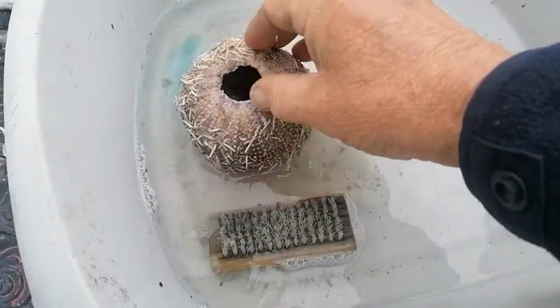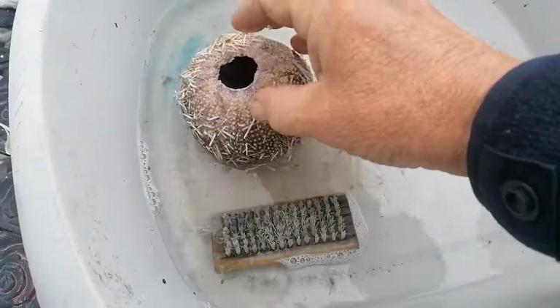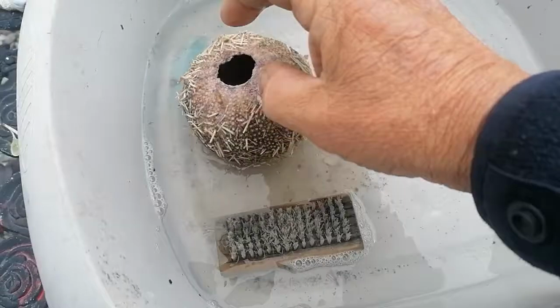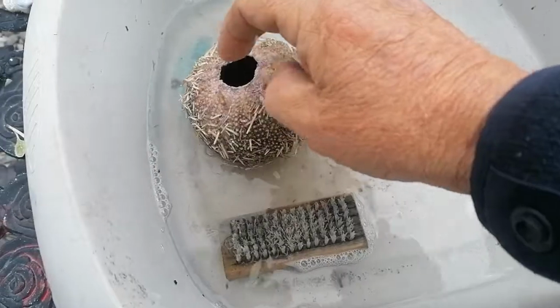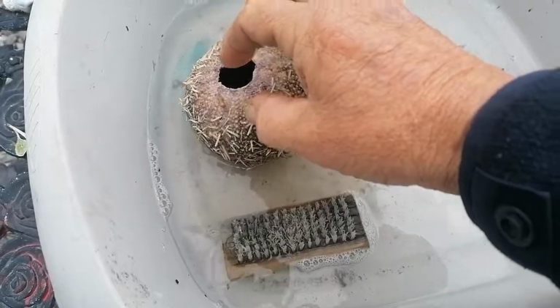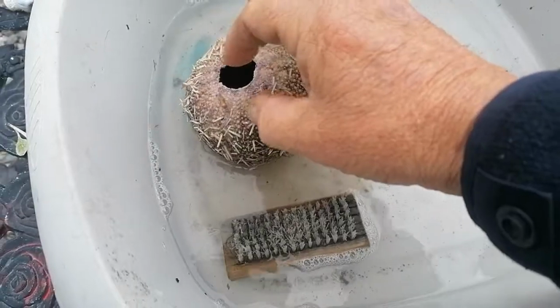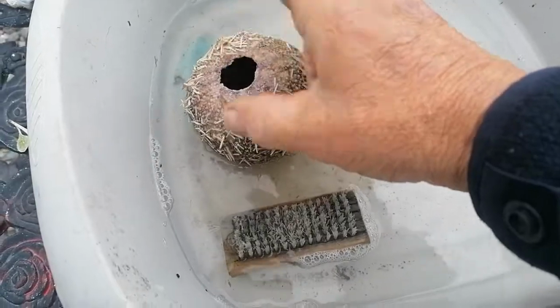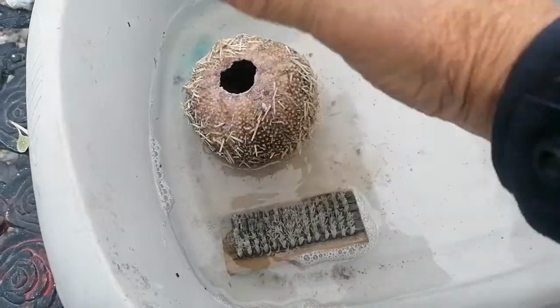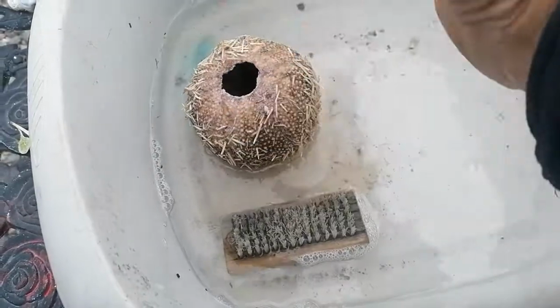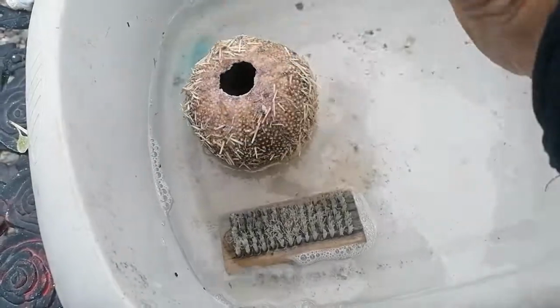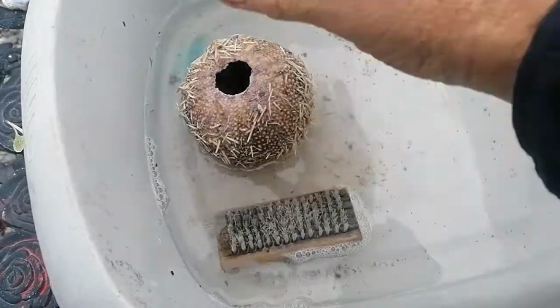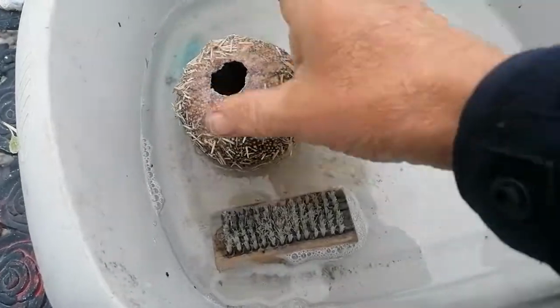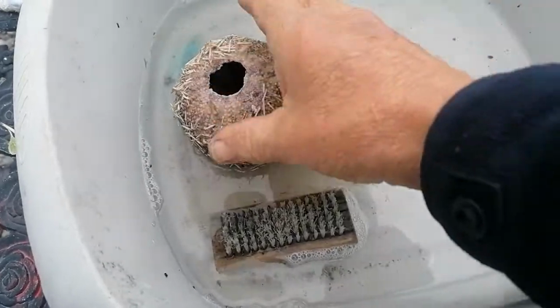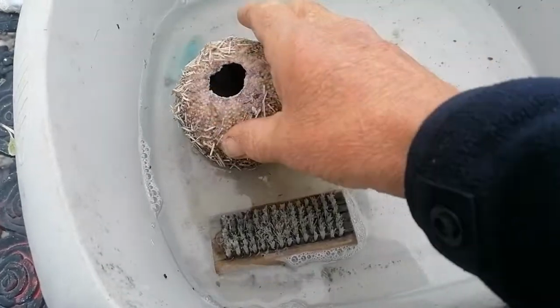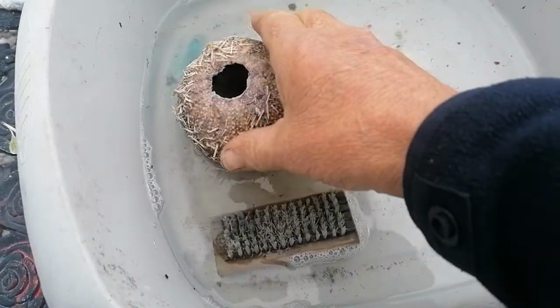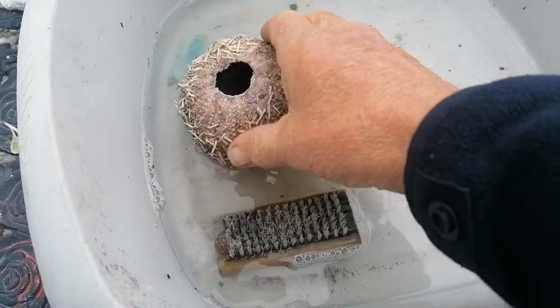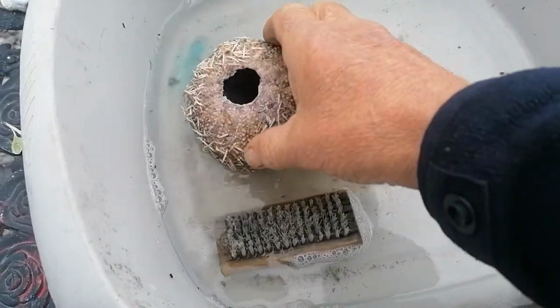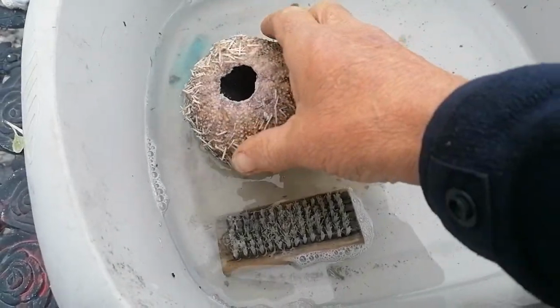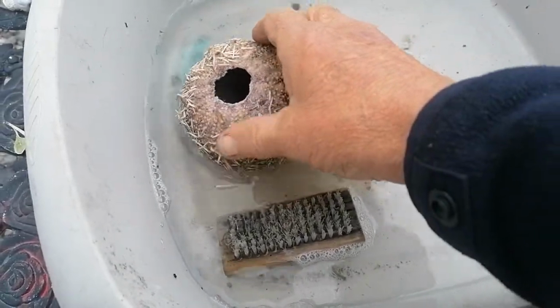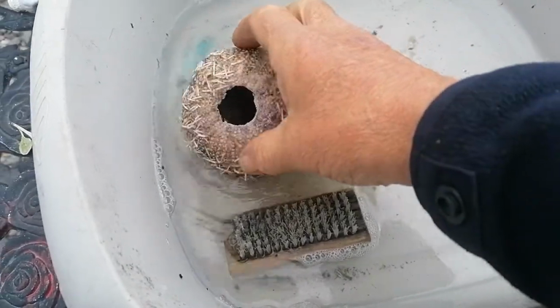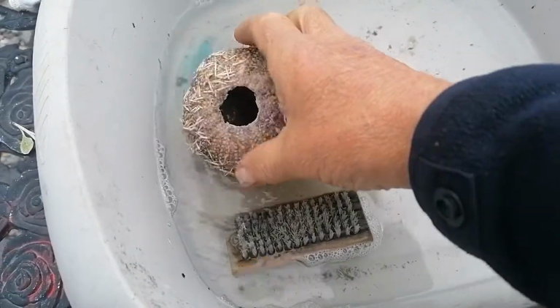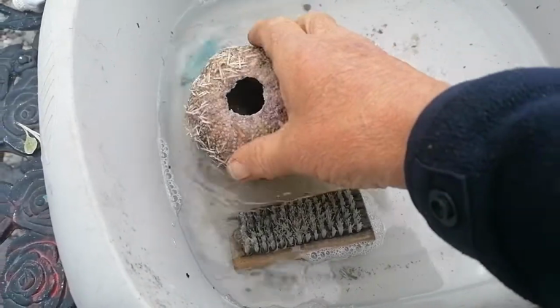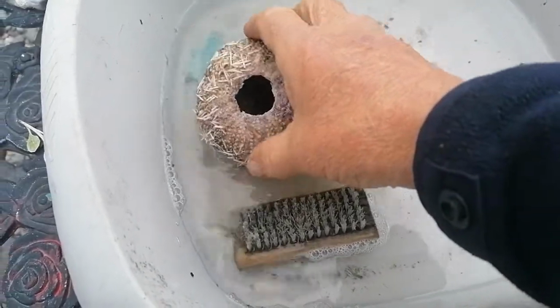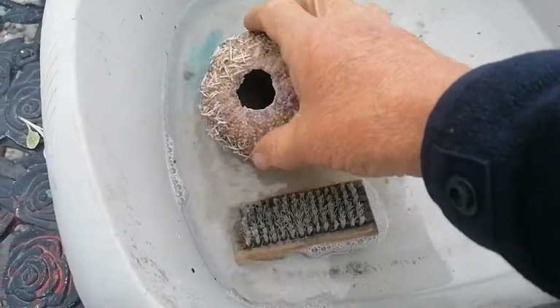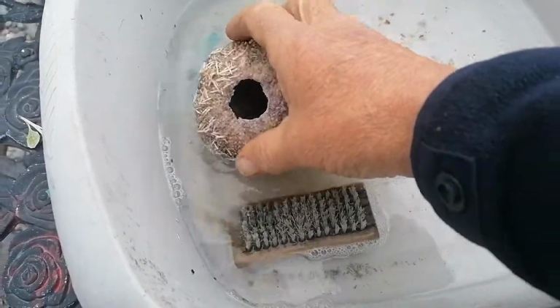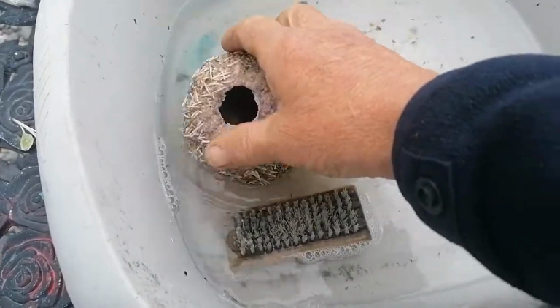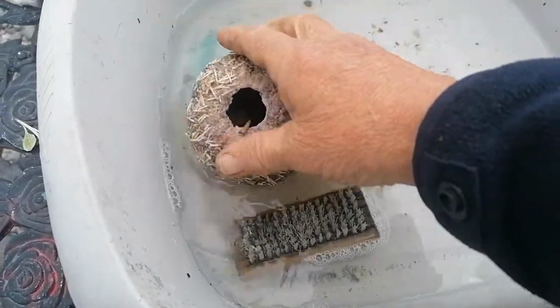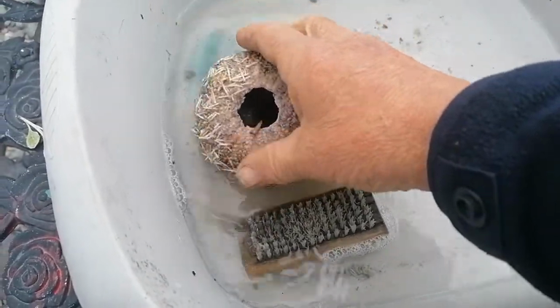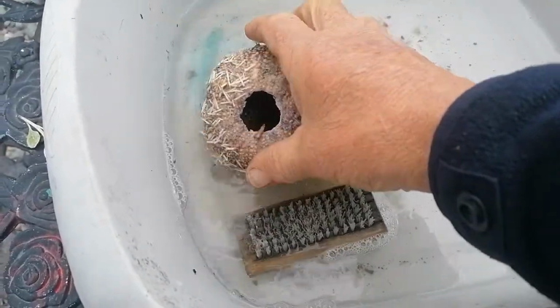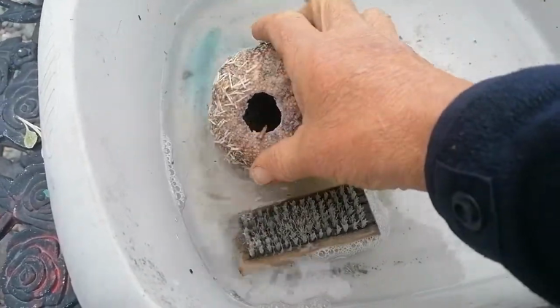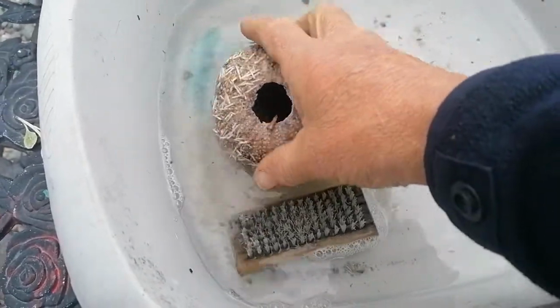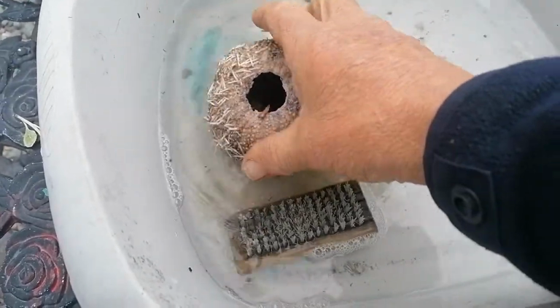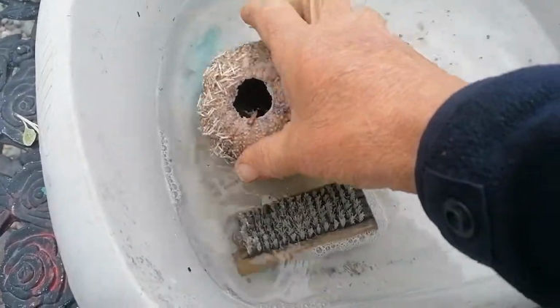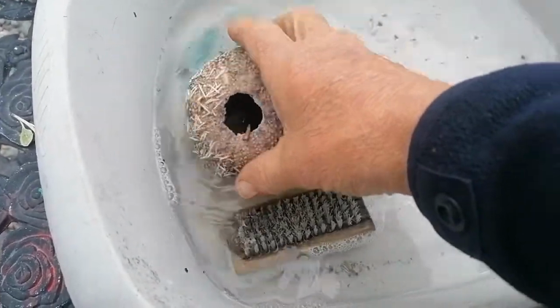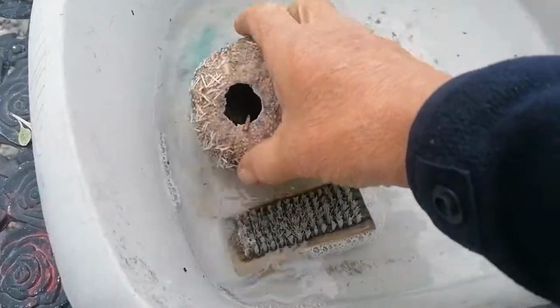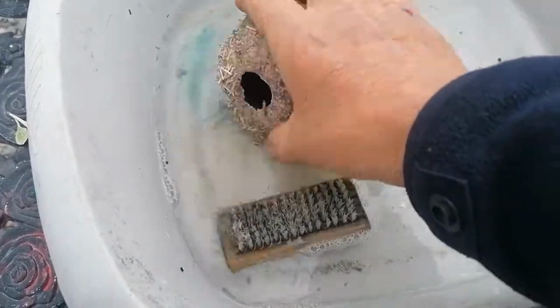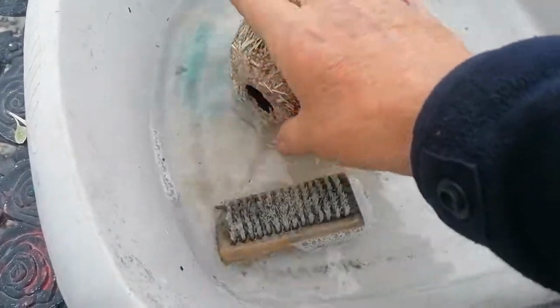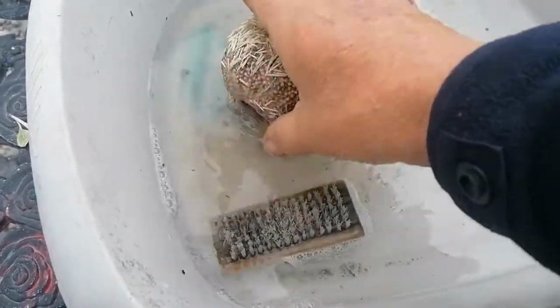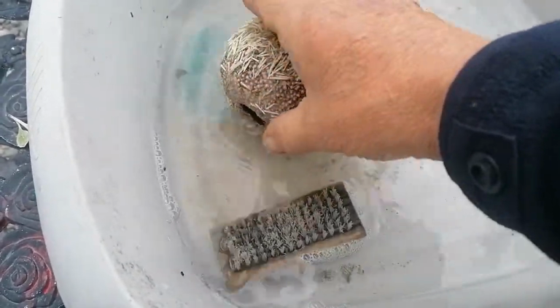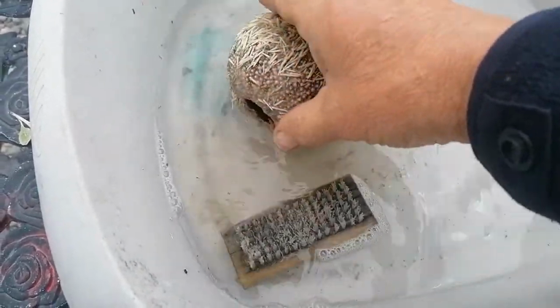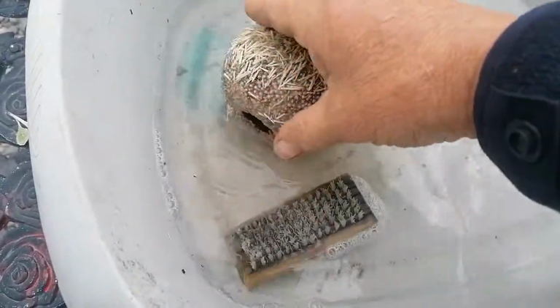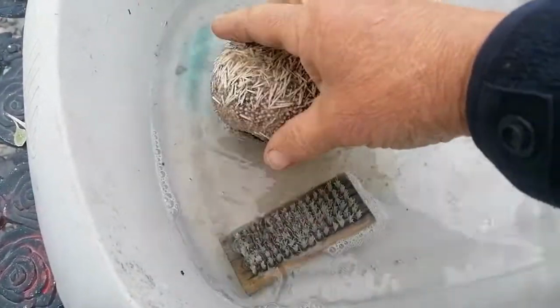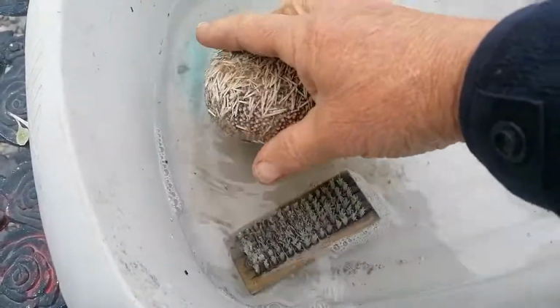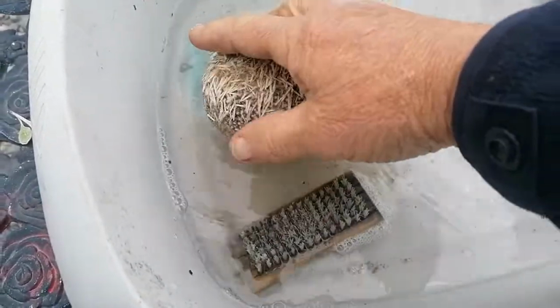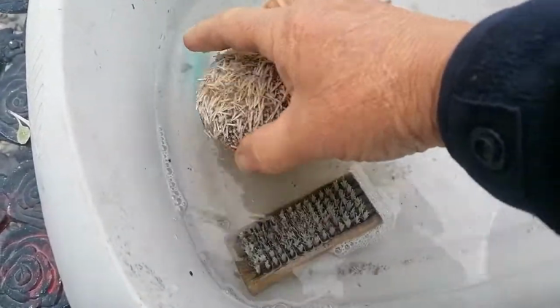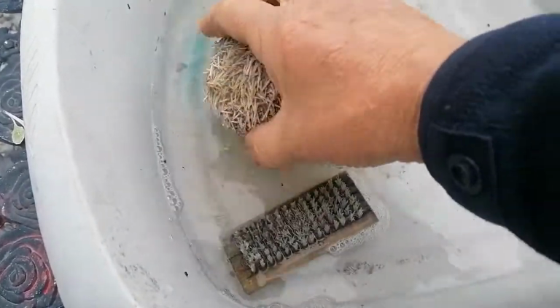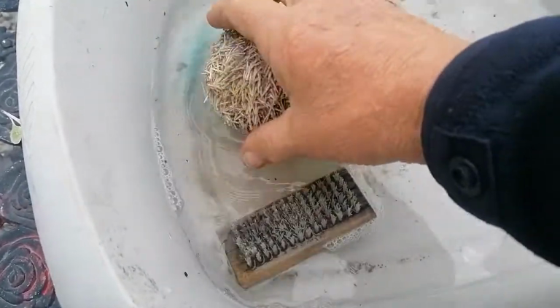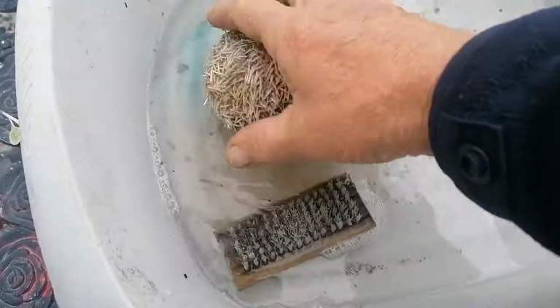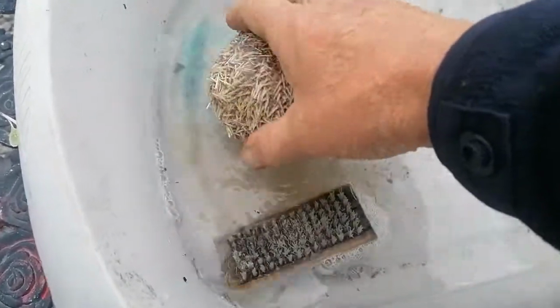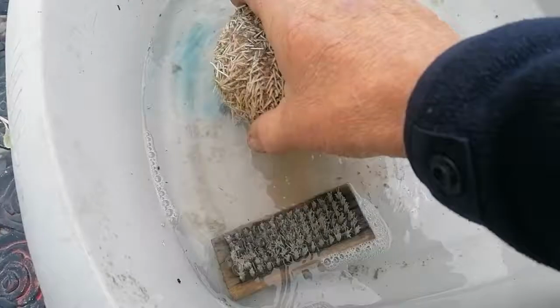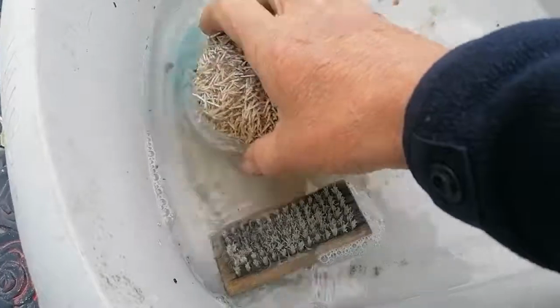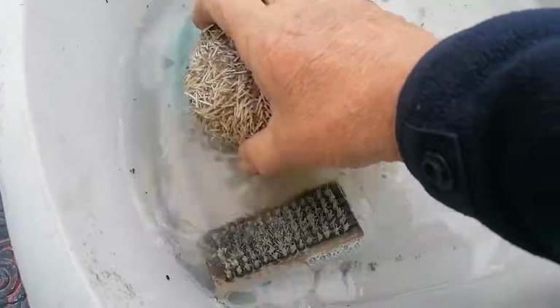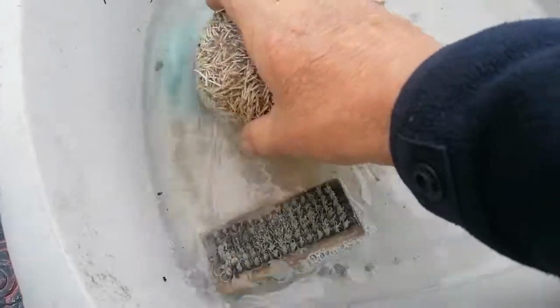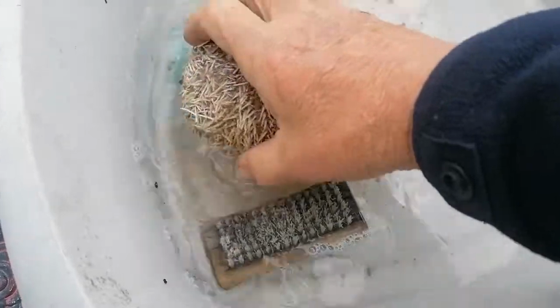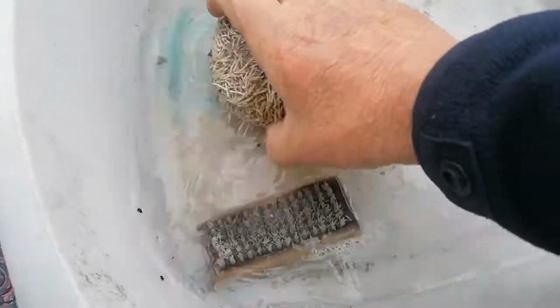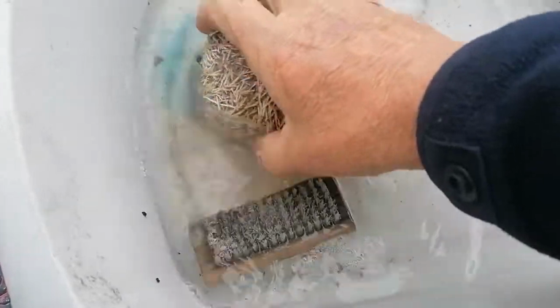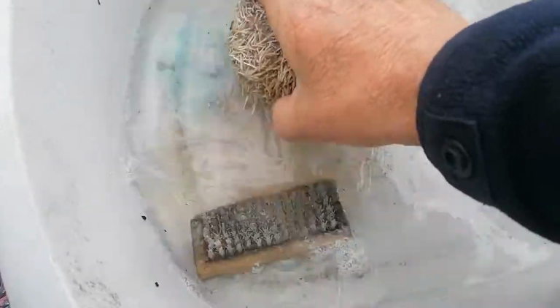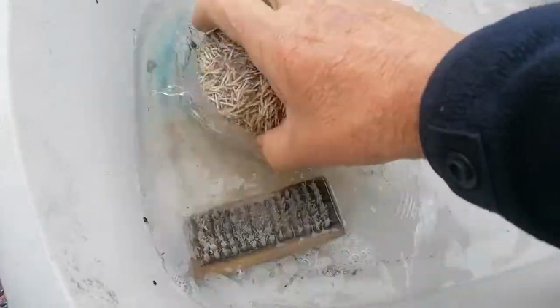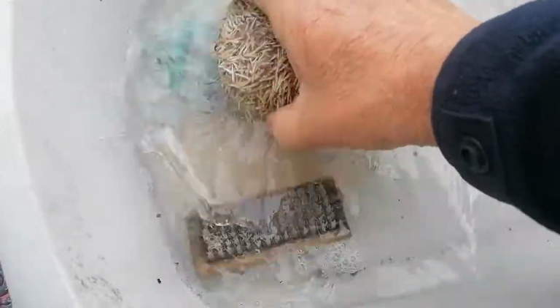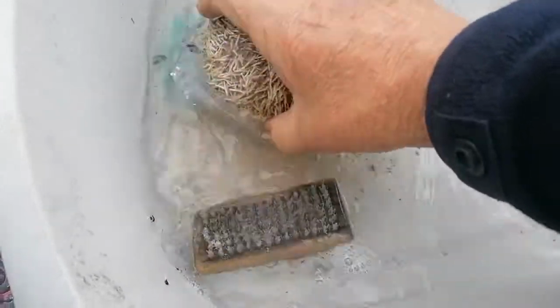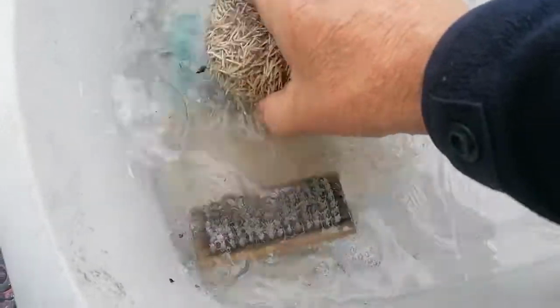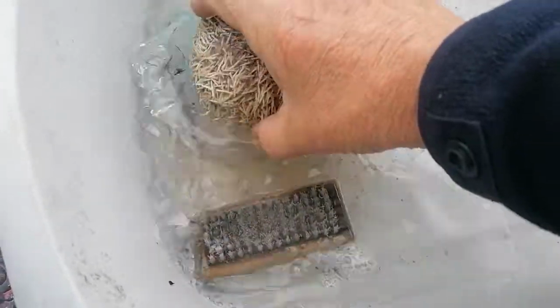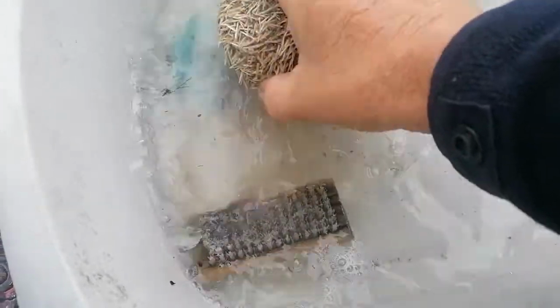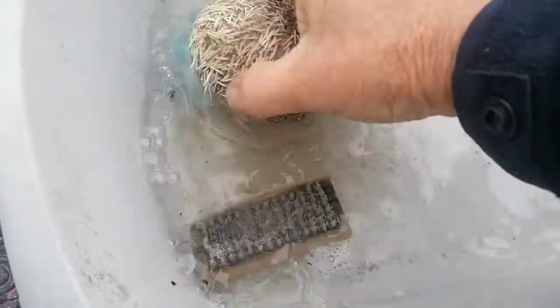The urchin himself is of course dead in there, and I just have to scrape that out, or else you'll be left with a strong smell for a long, long time.